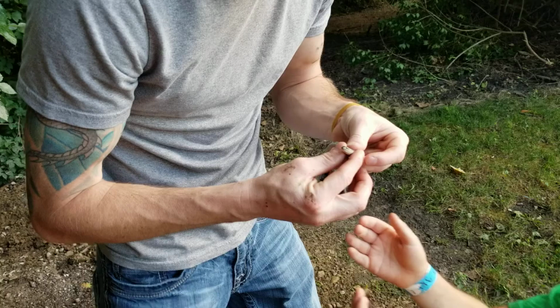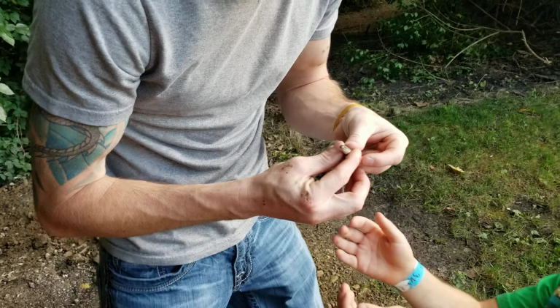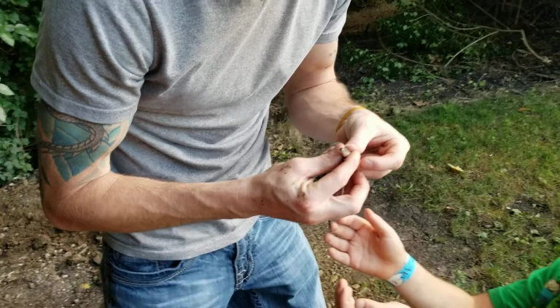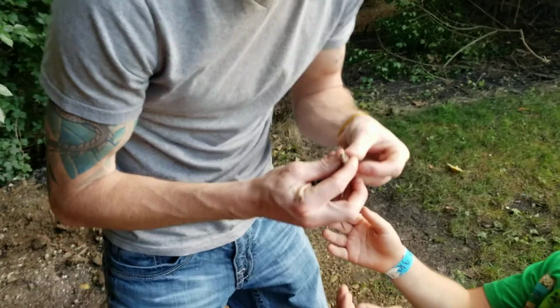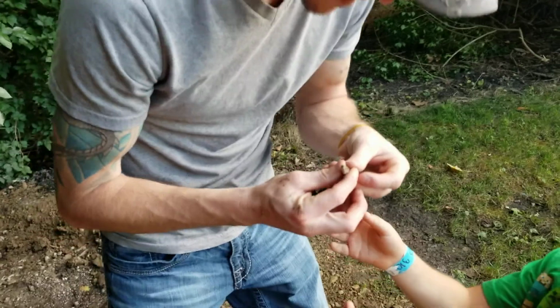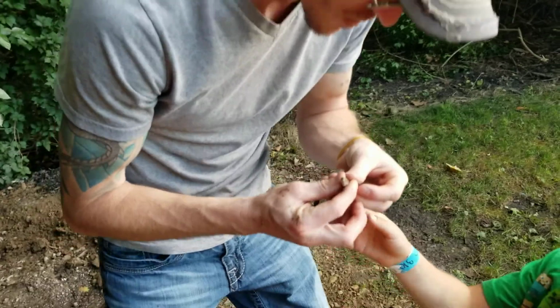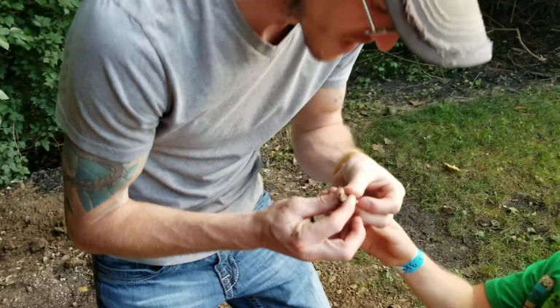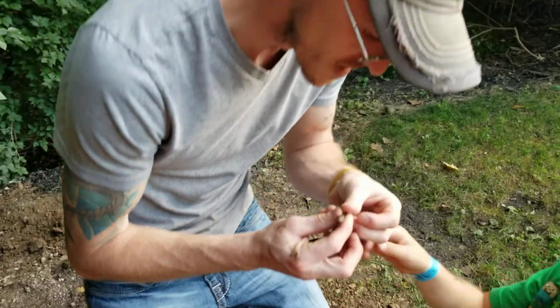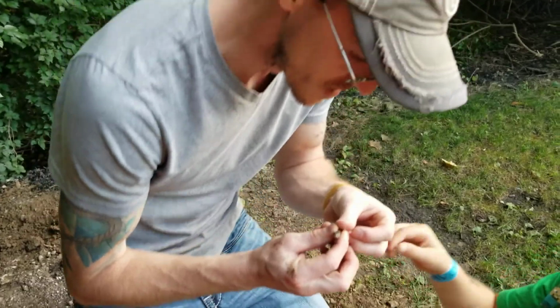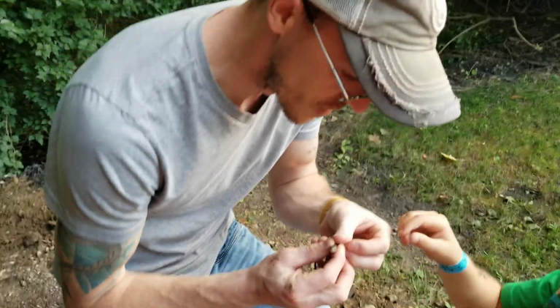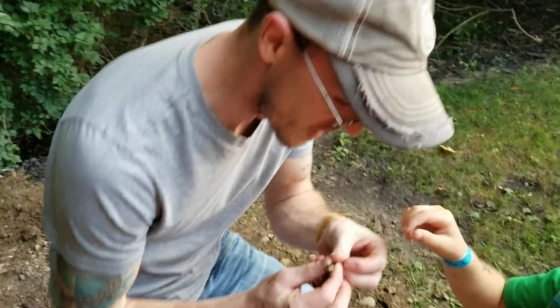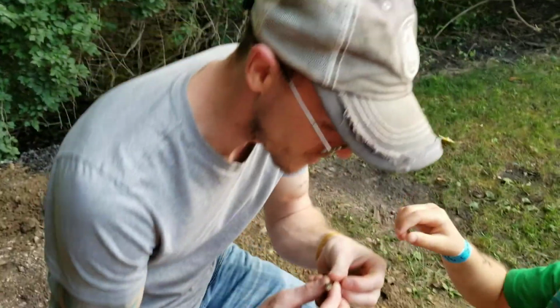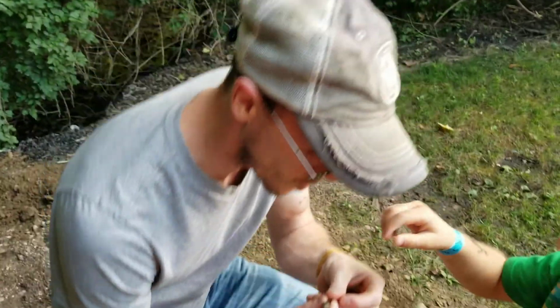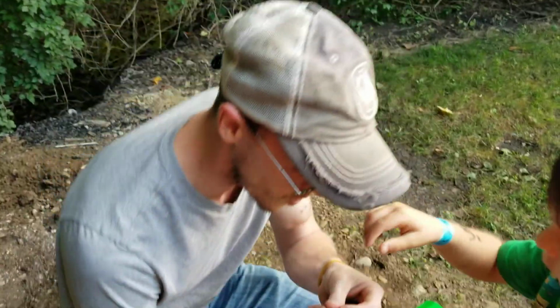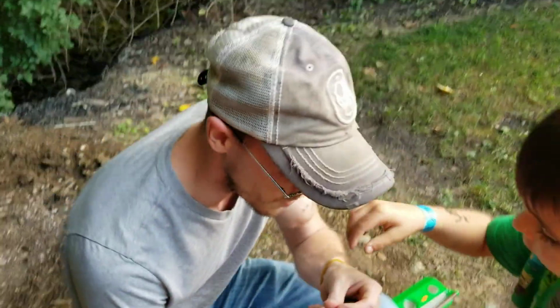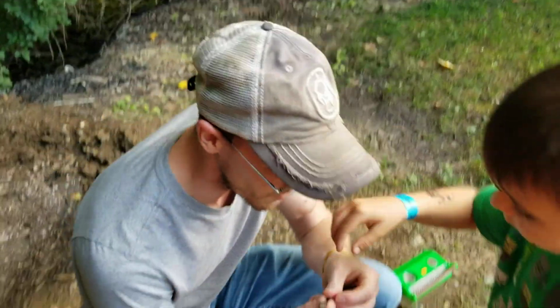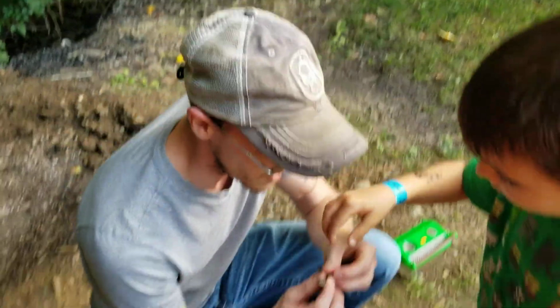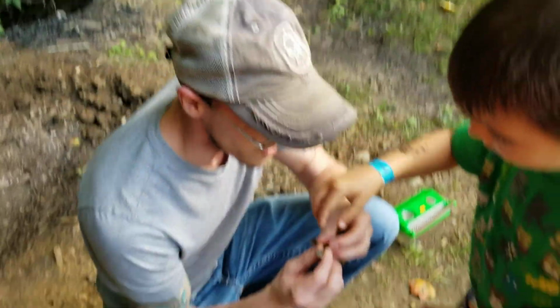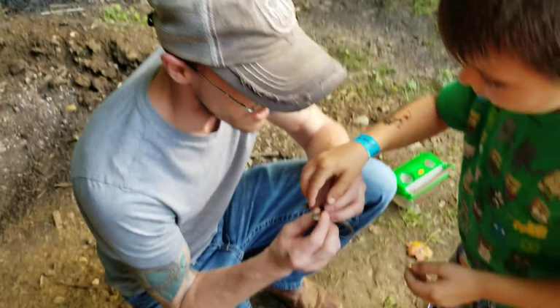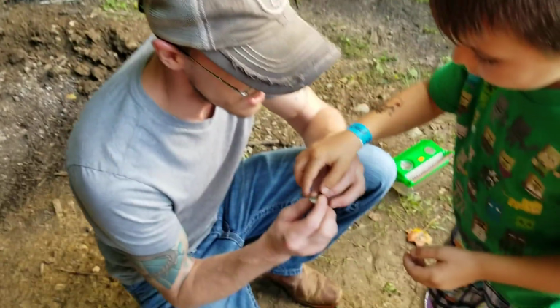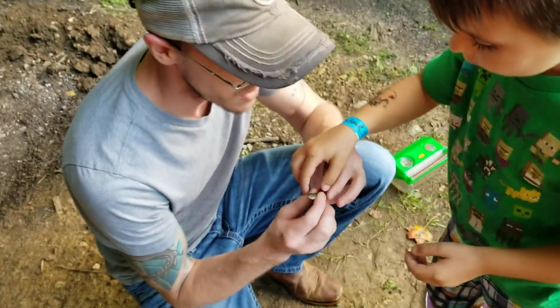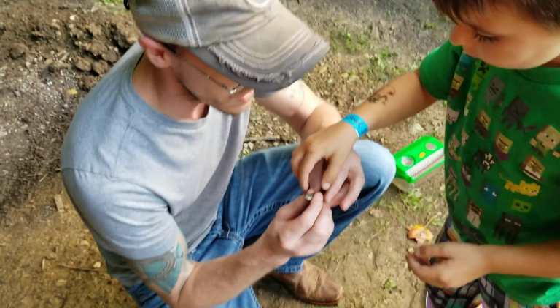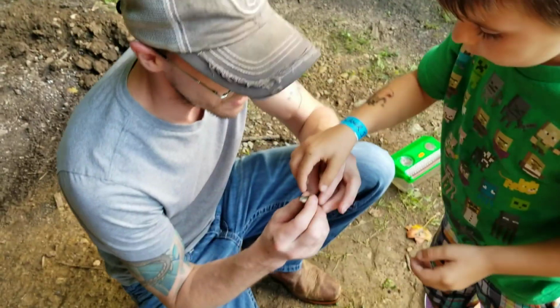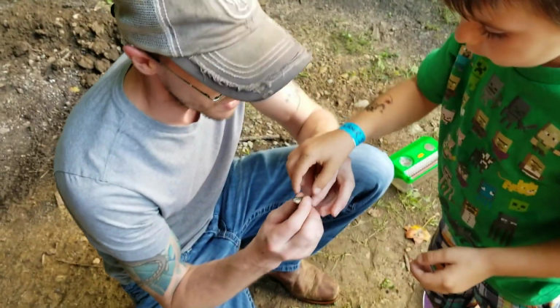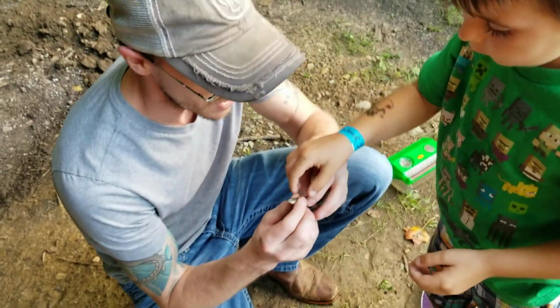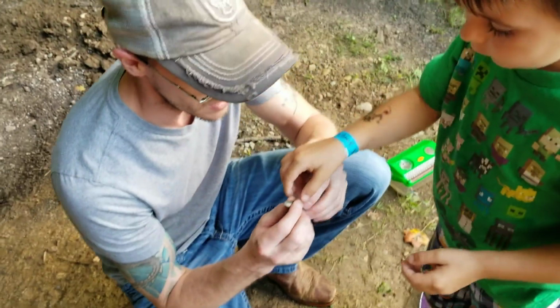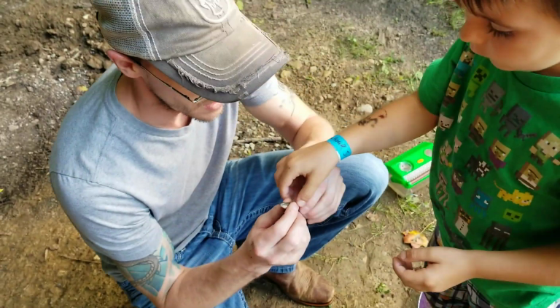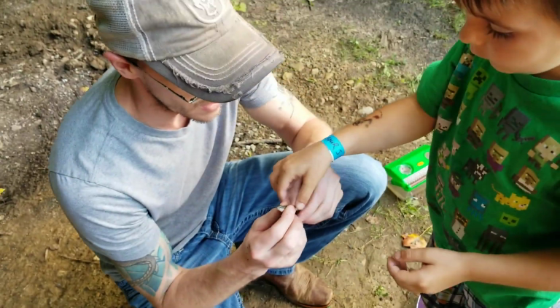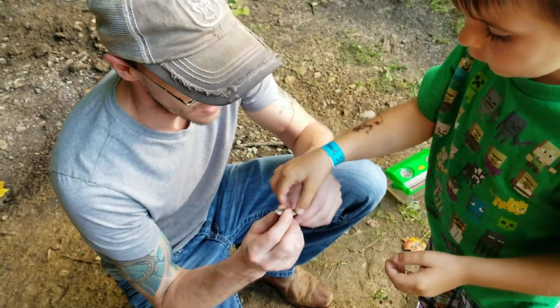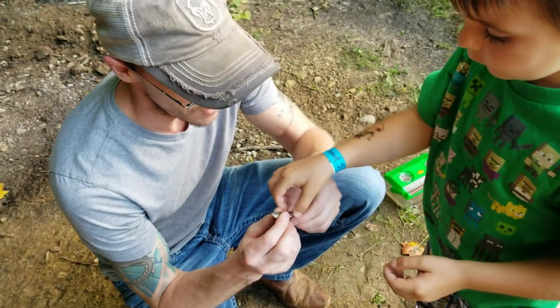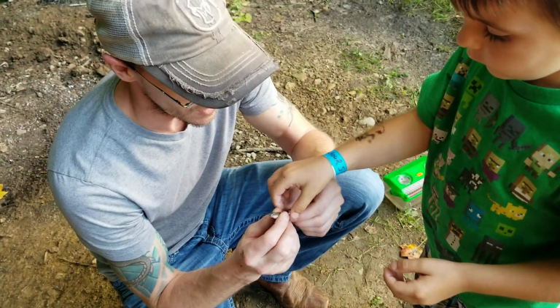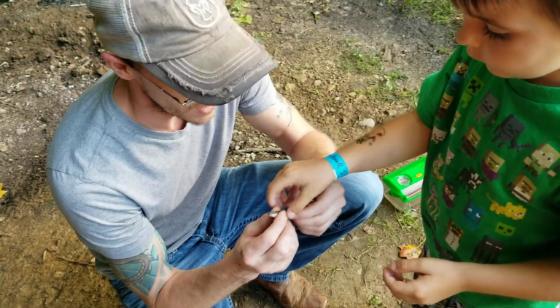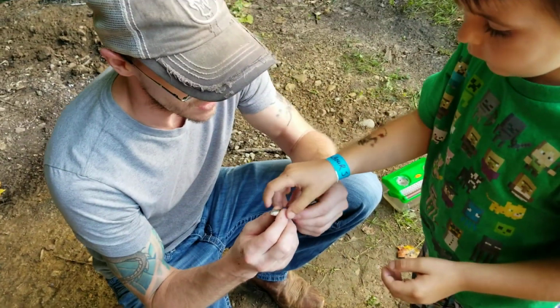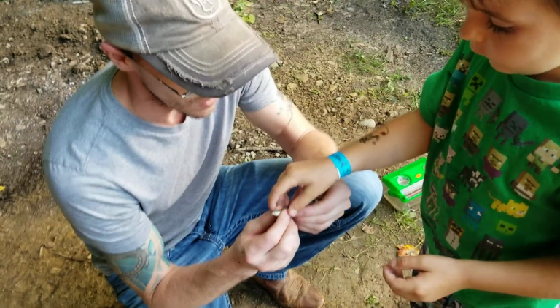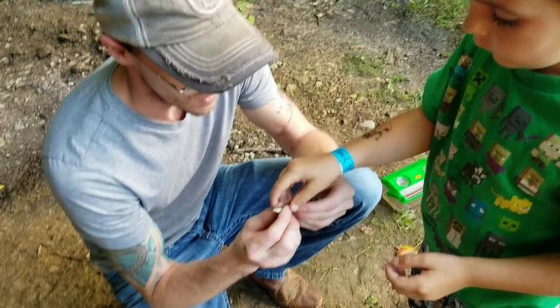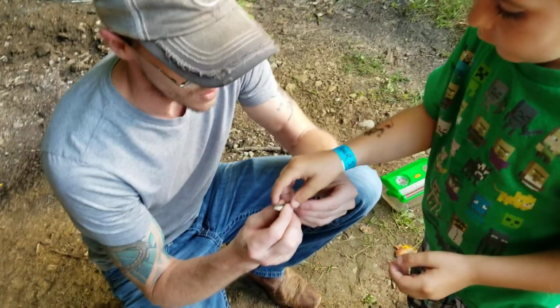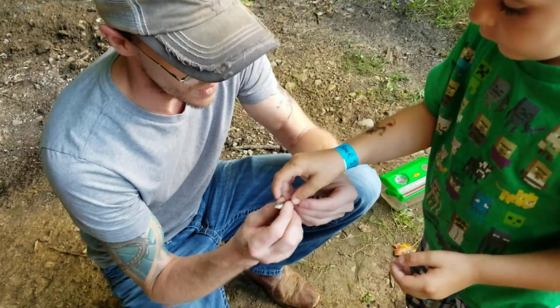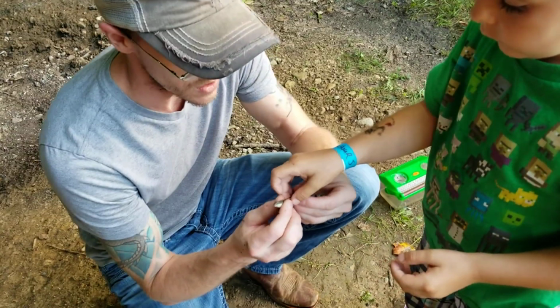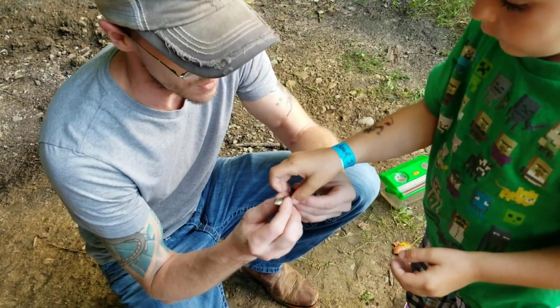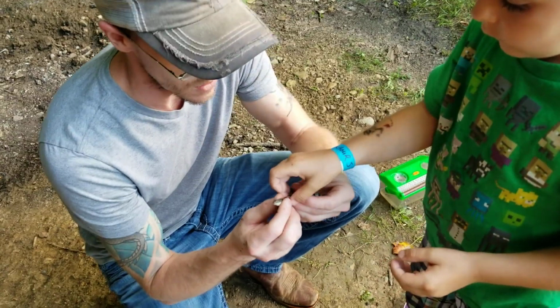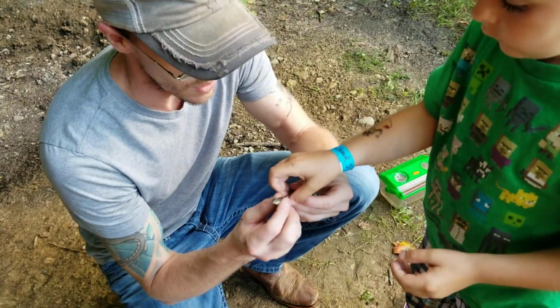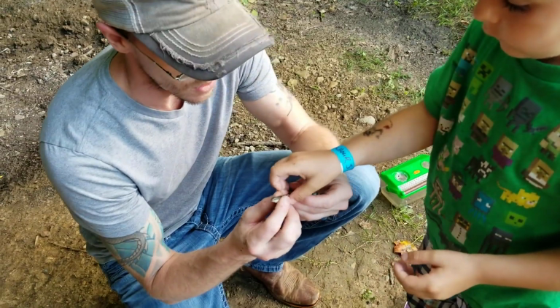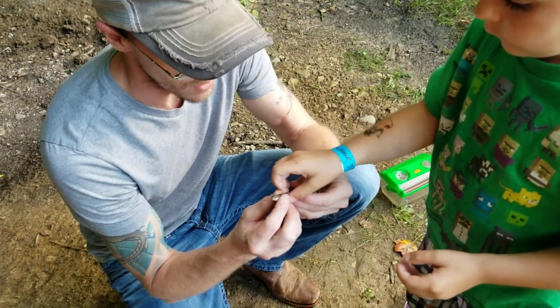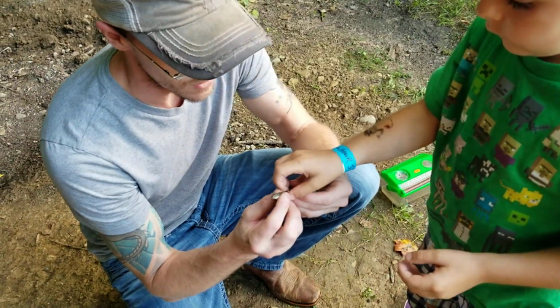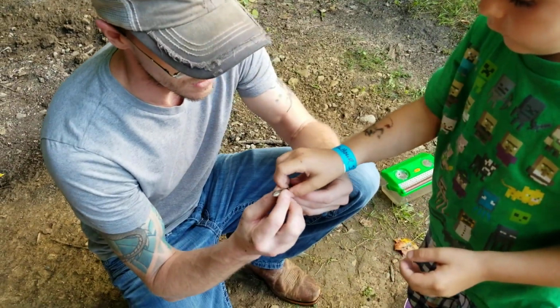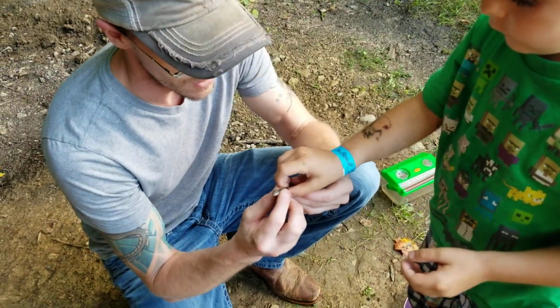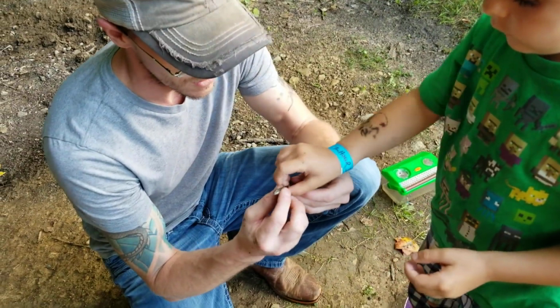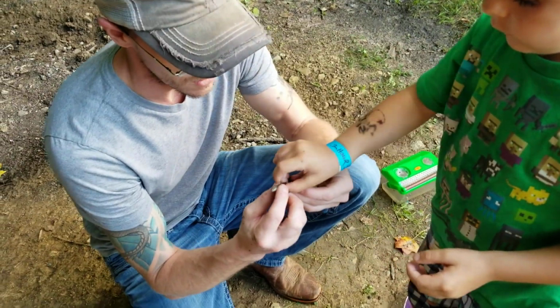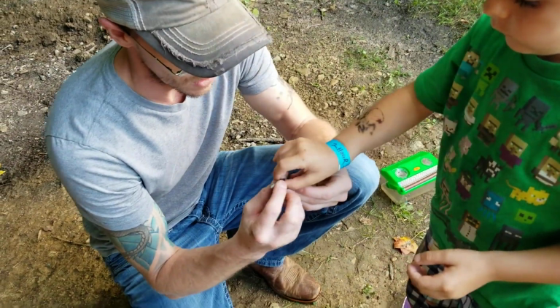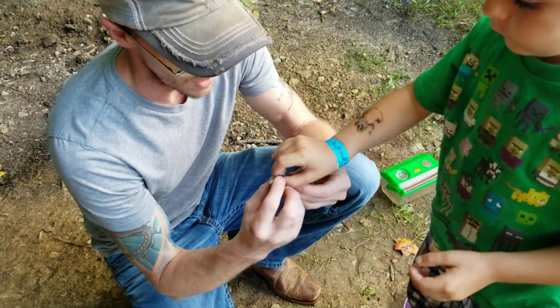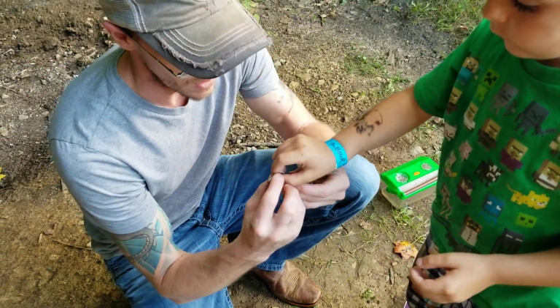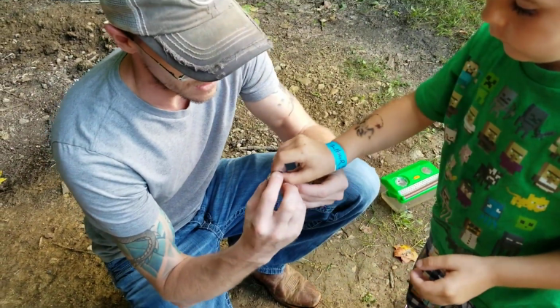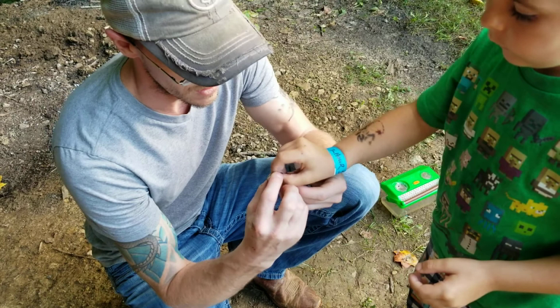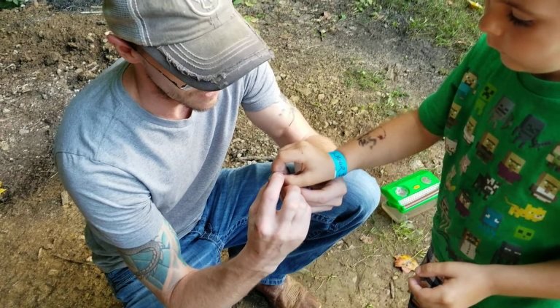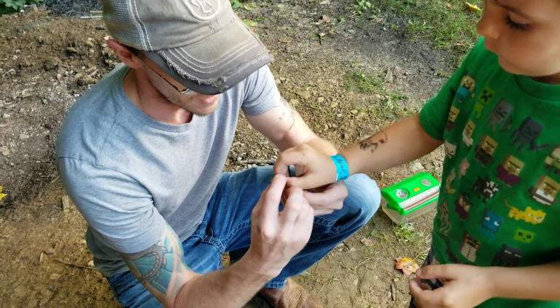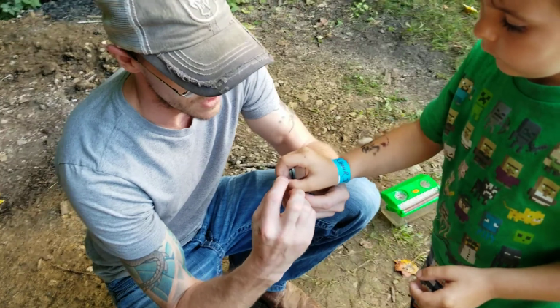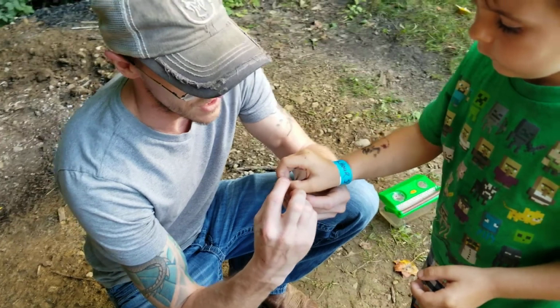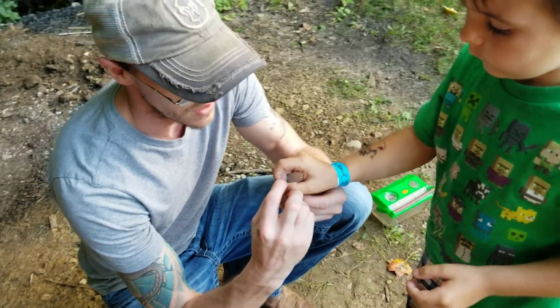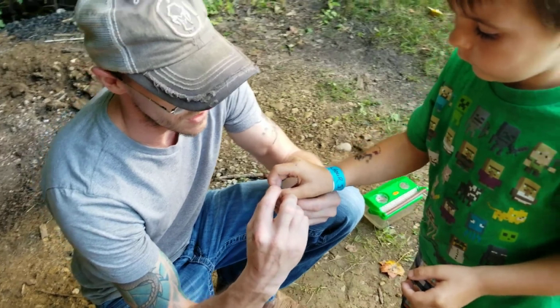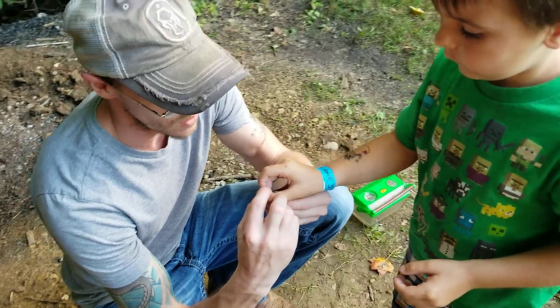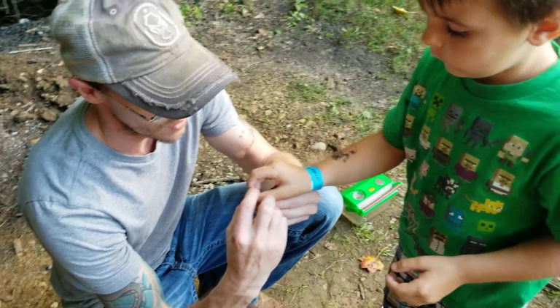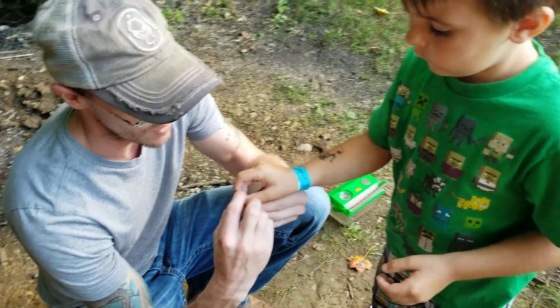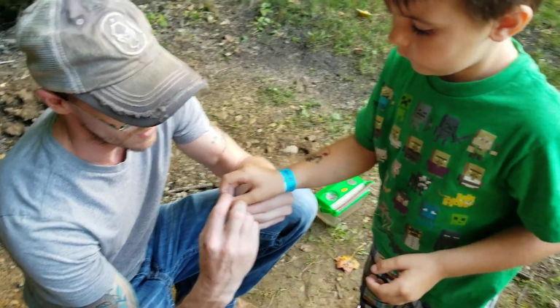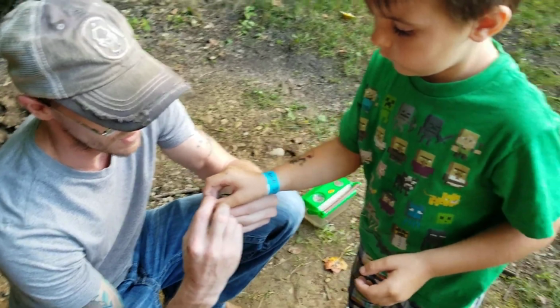Now listen, you have to hold him very gently behind the head, okay? Don't squeeze really hard. Alright, very gently hold him there.